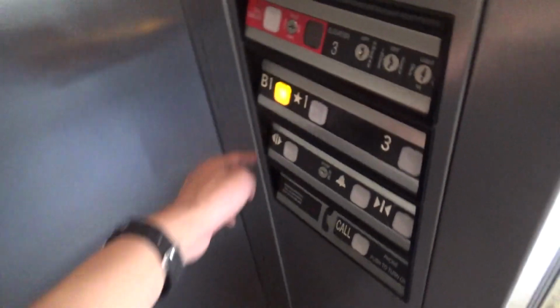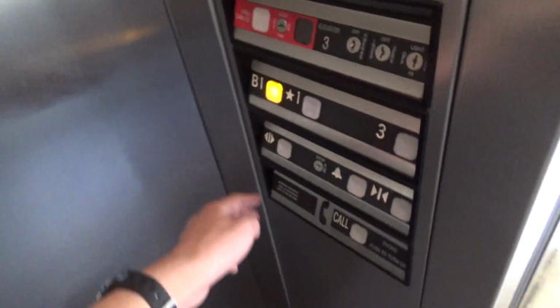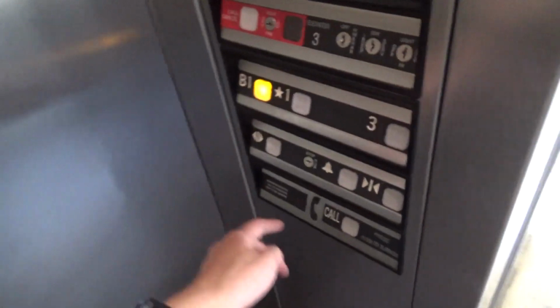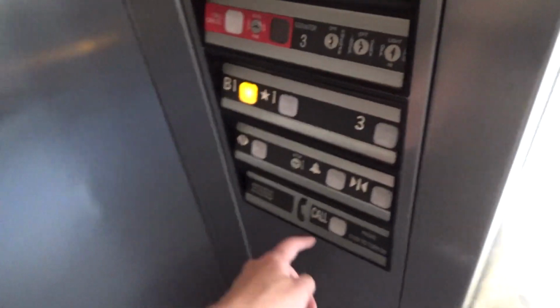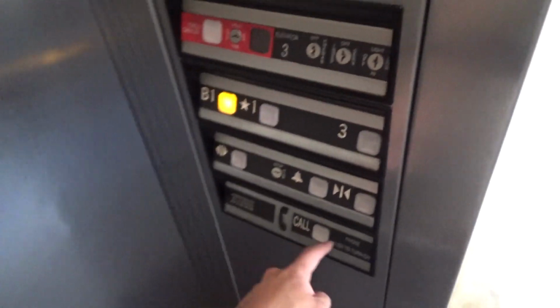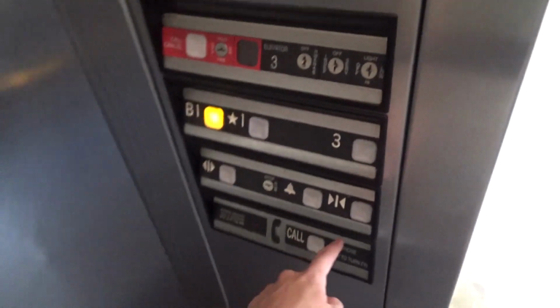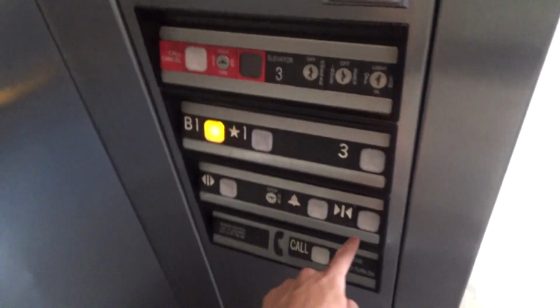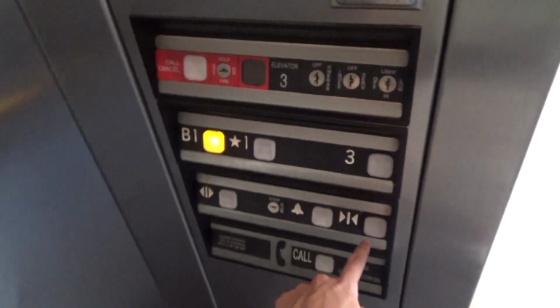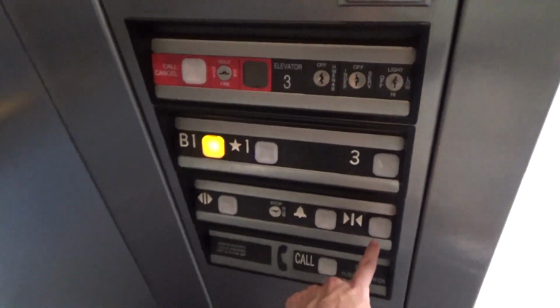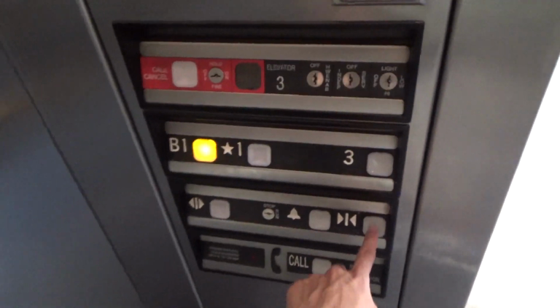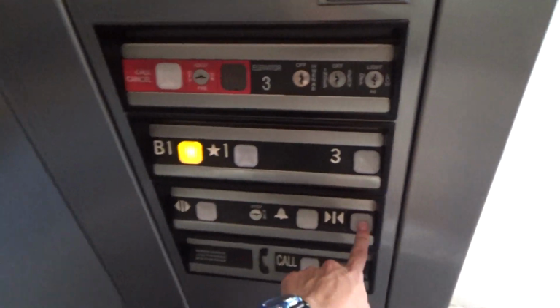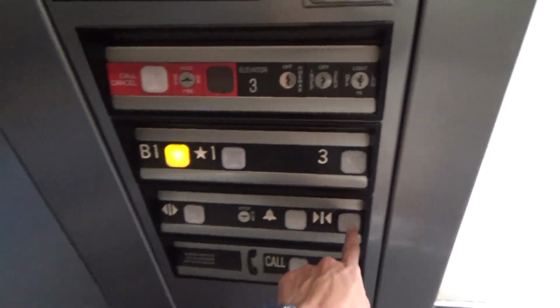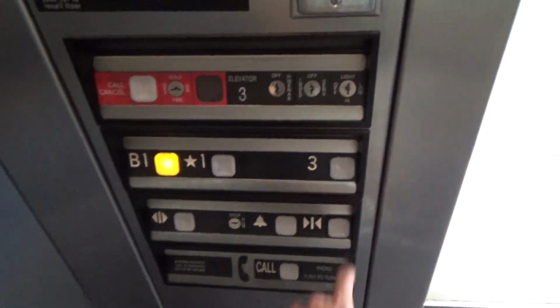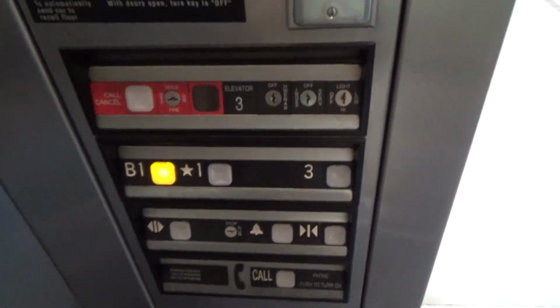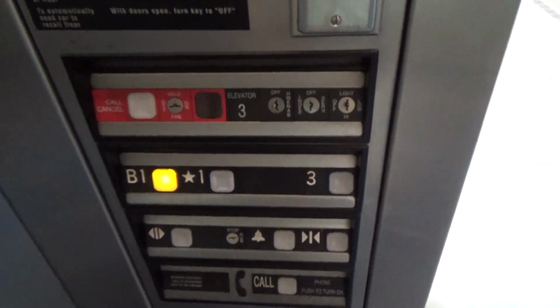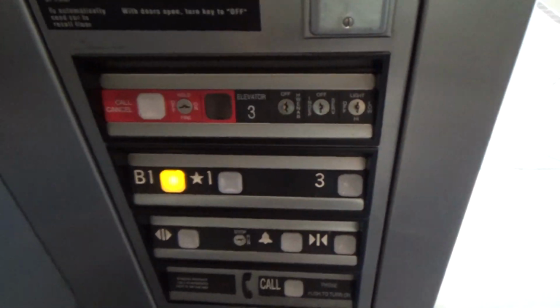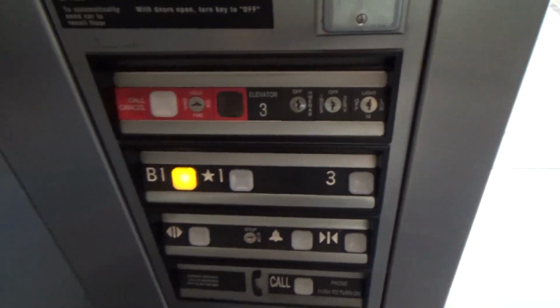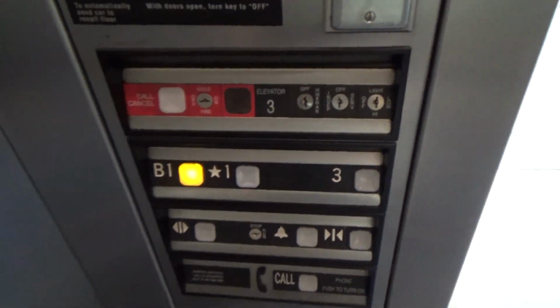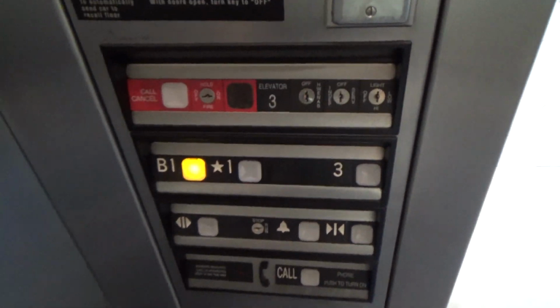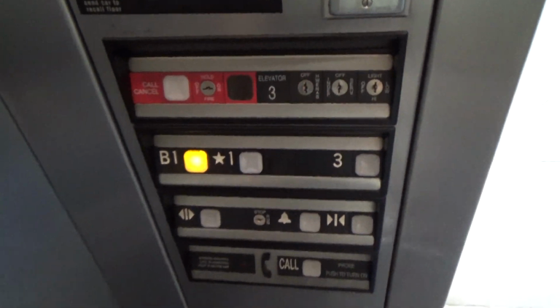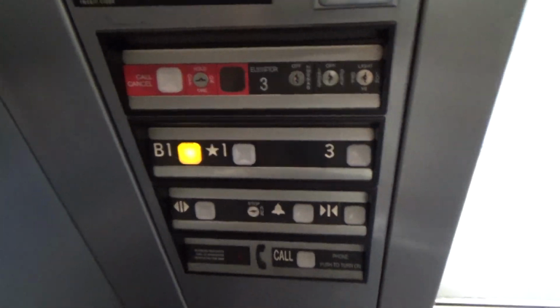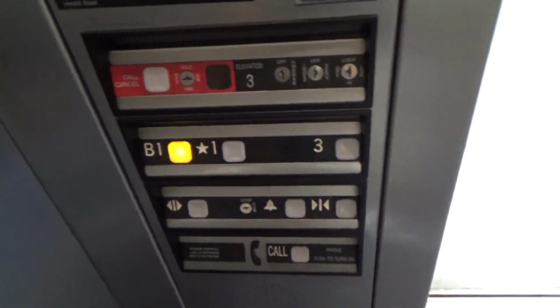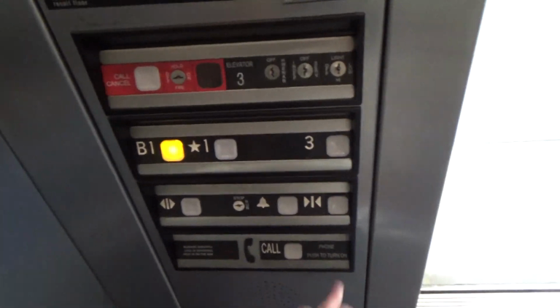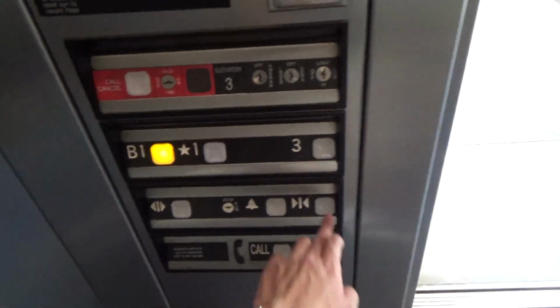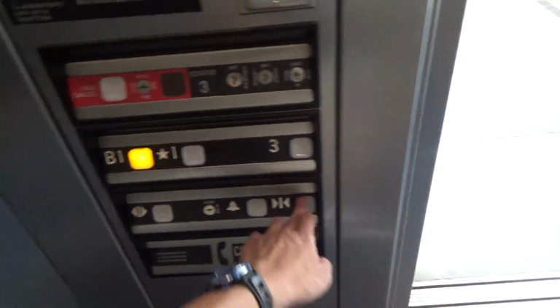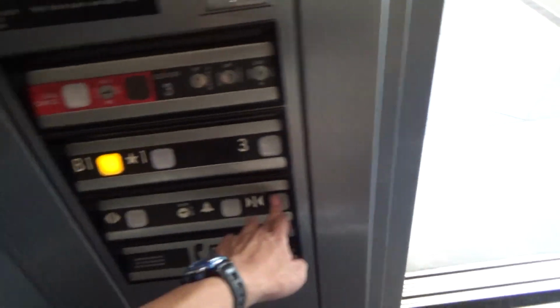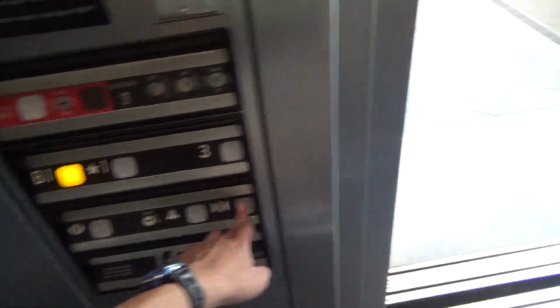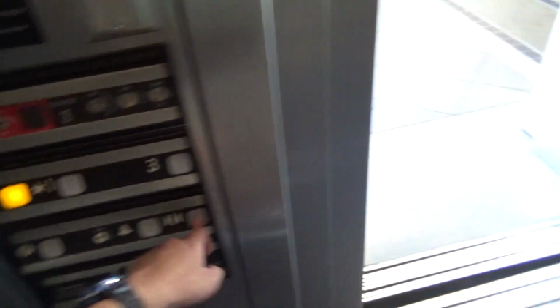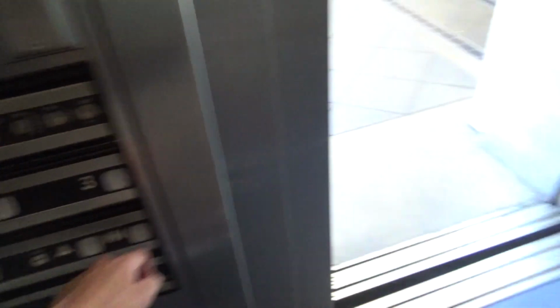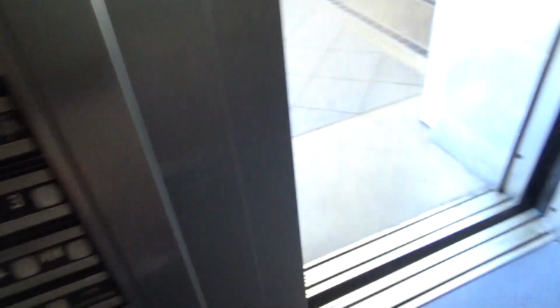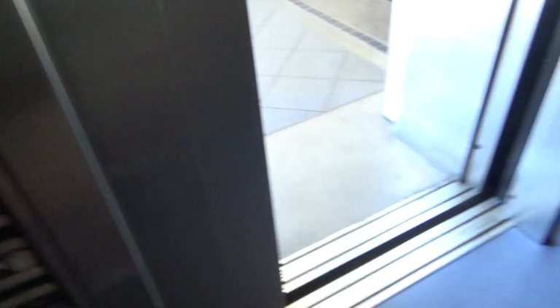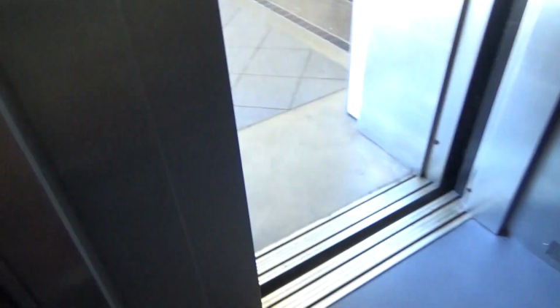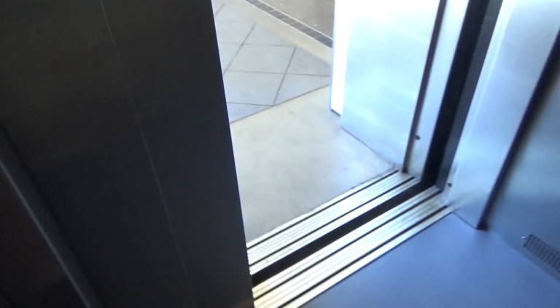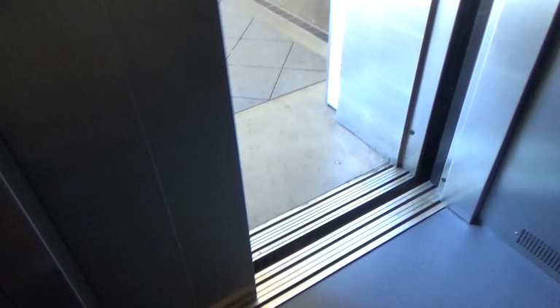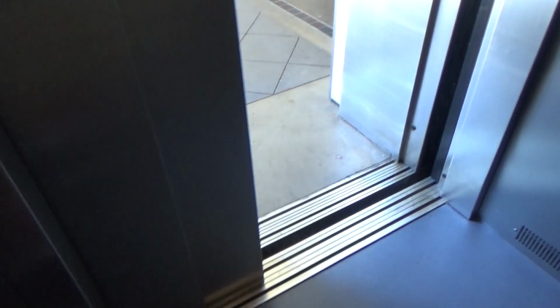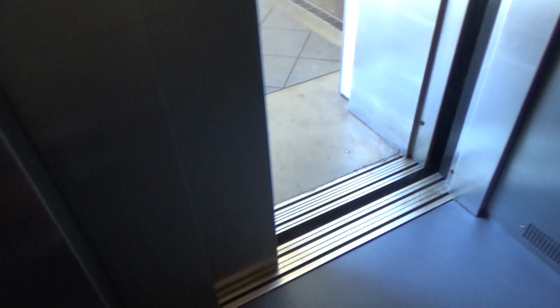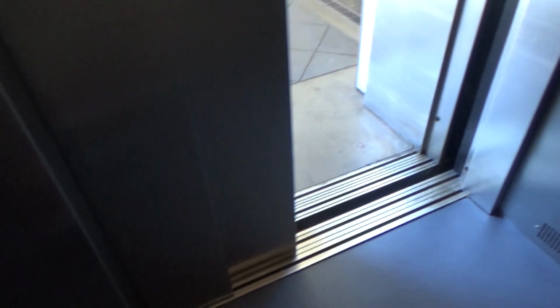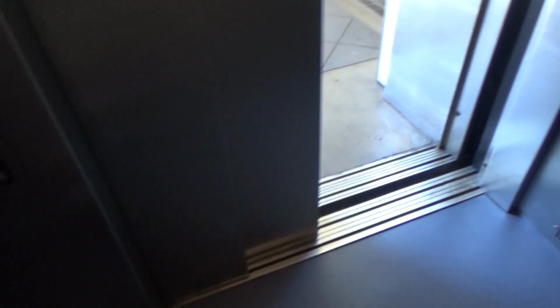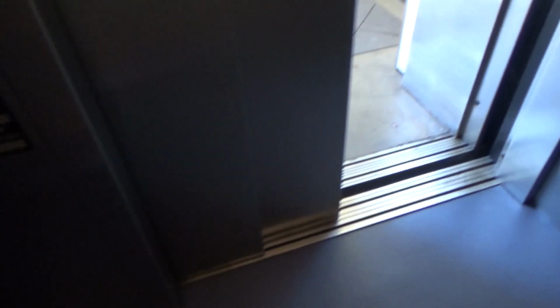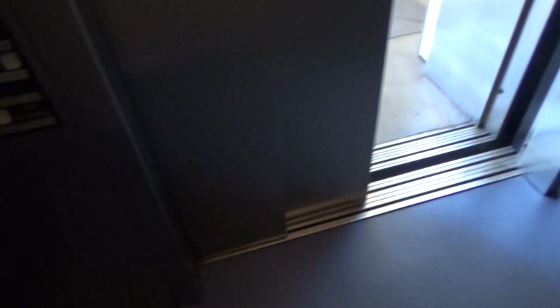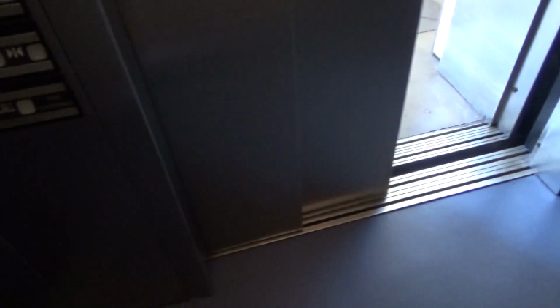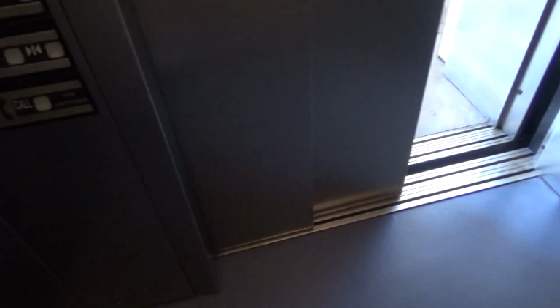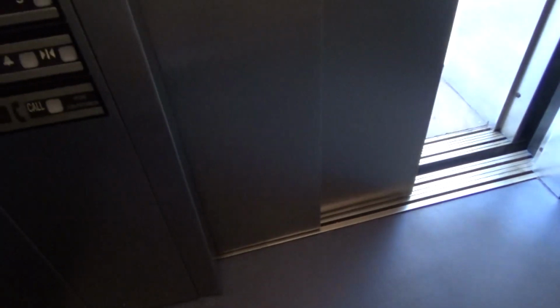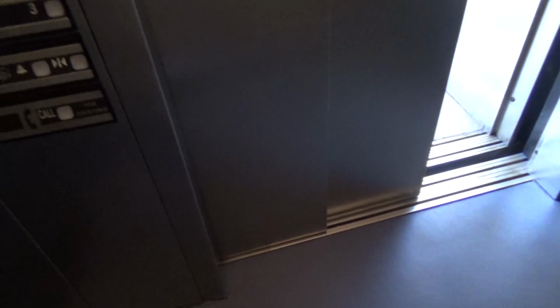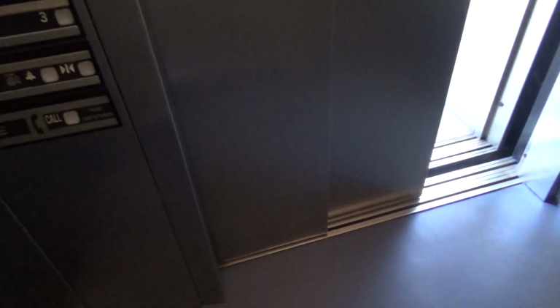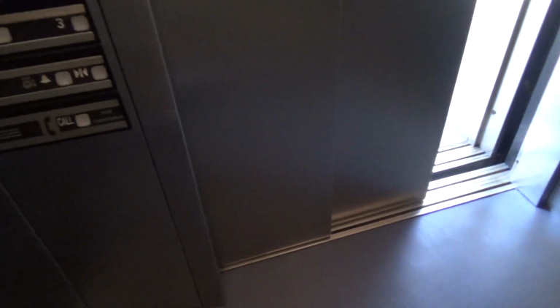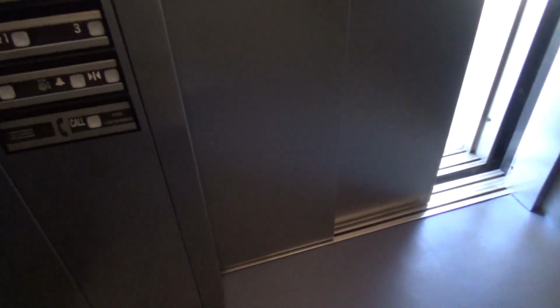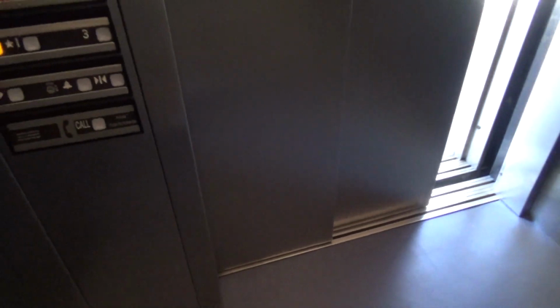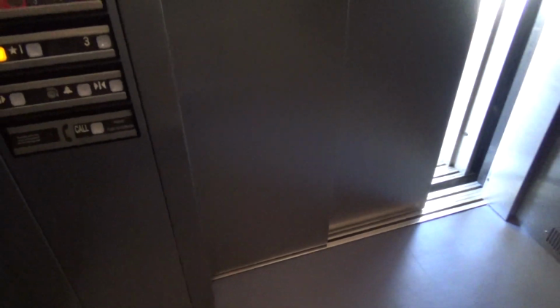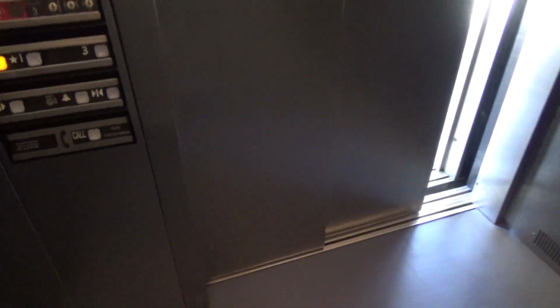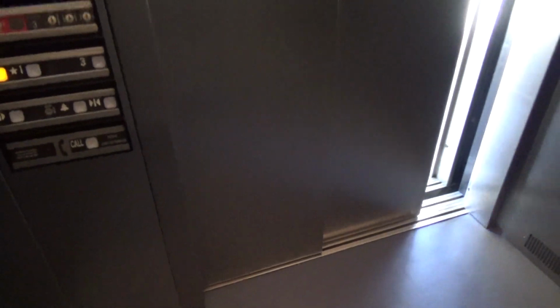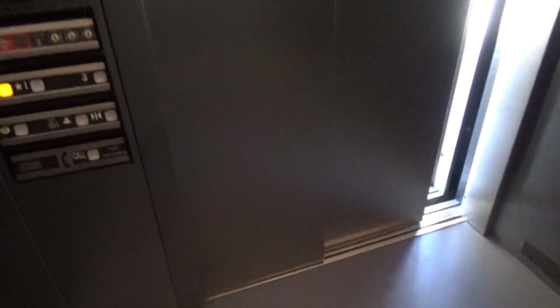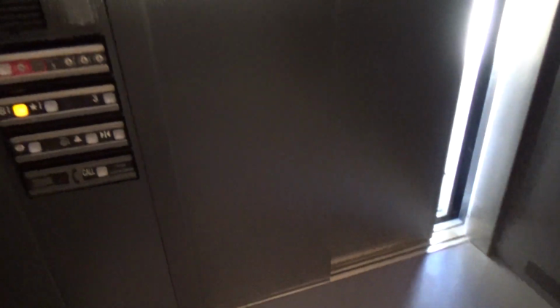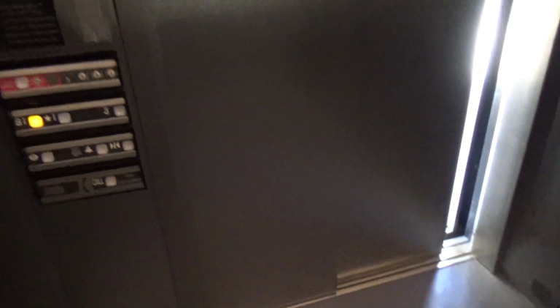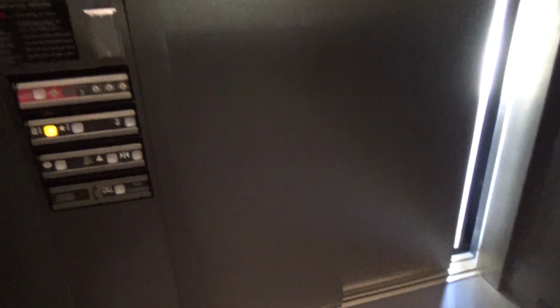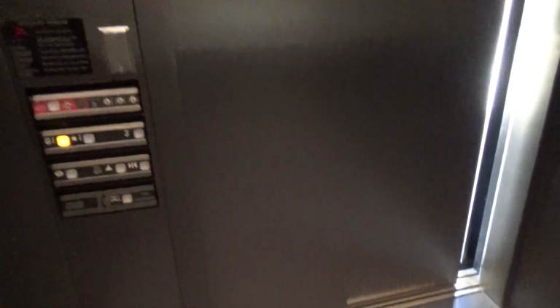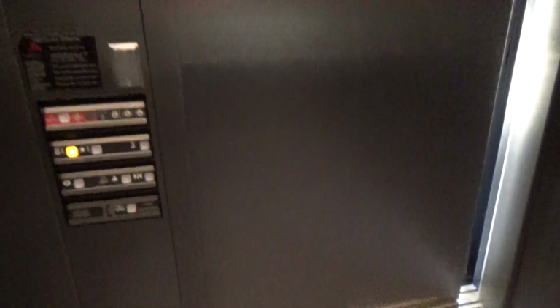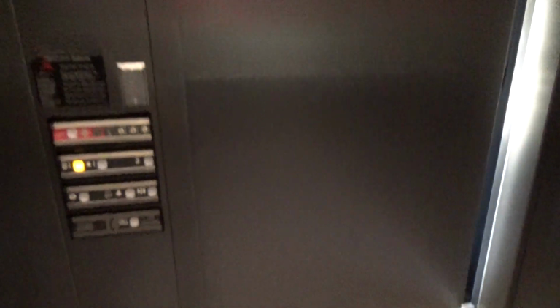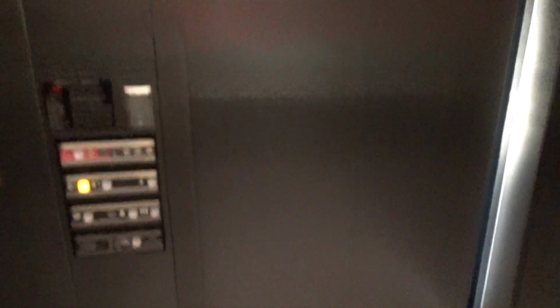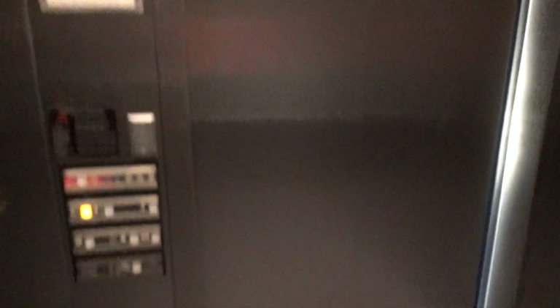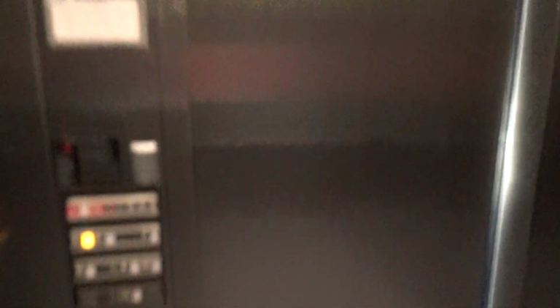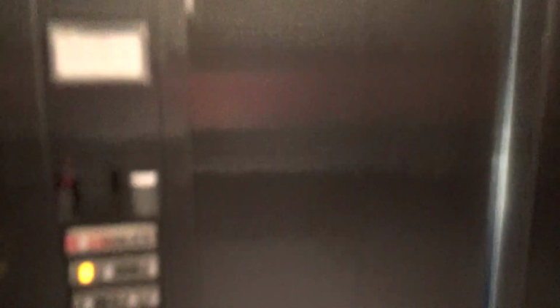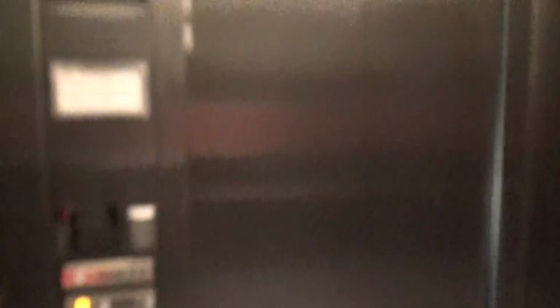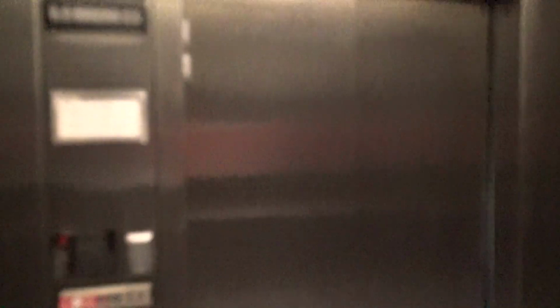This thing serves the same amount of floors — I don't know why it's over here. I guess this is used for service or freight.